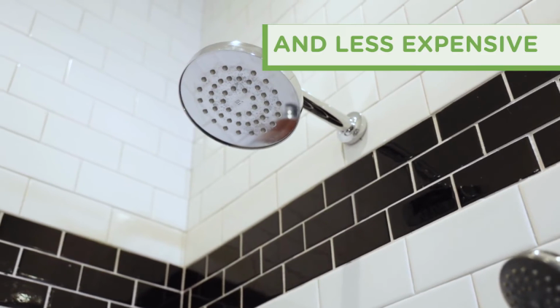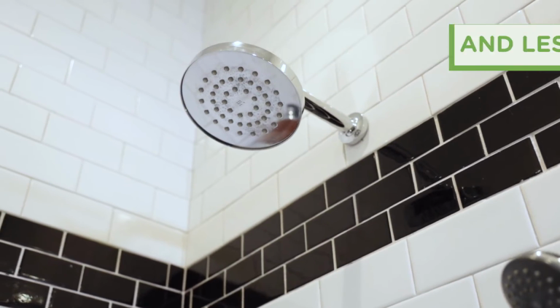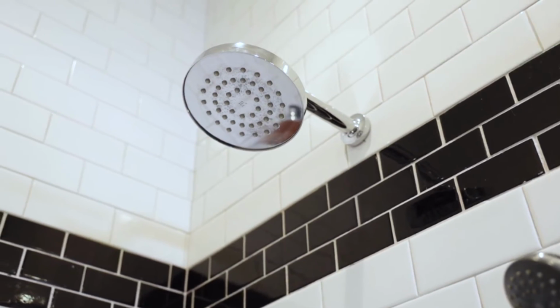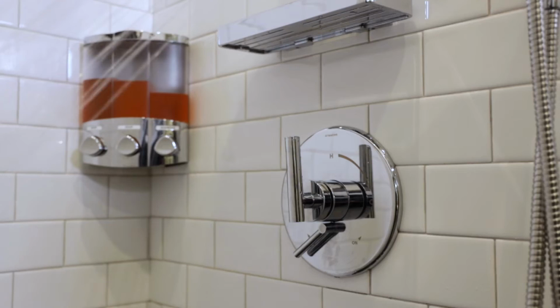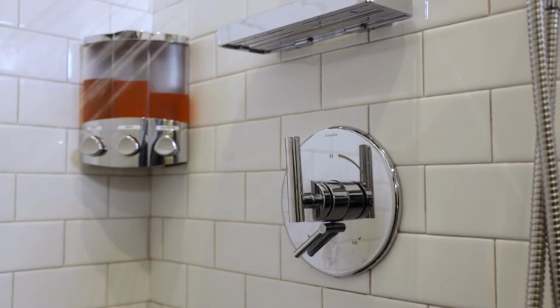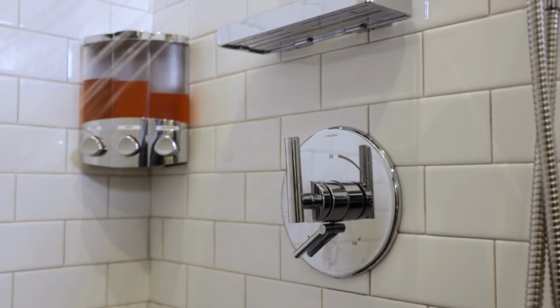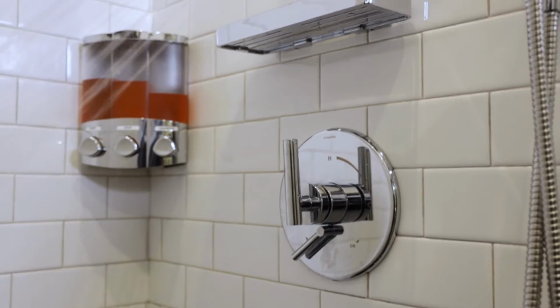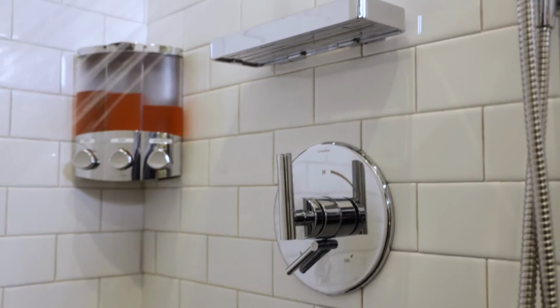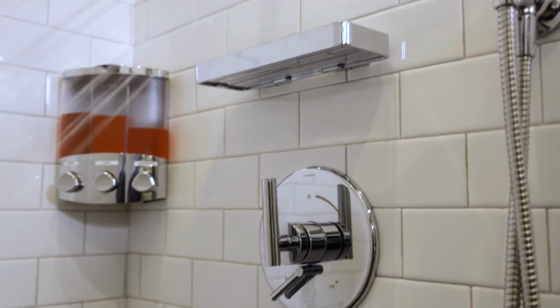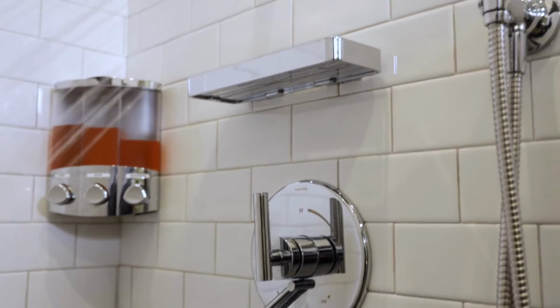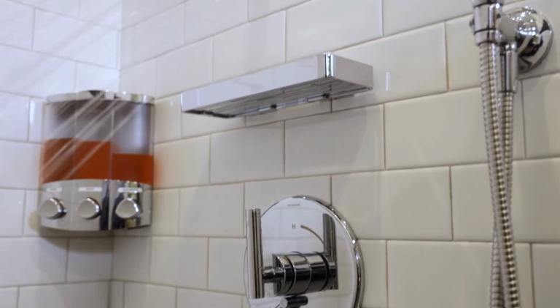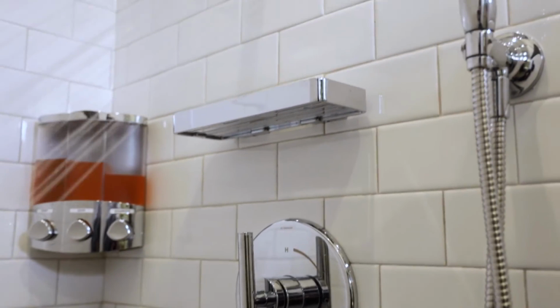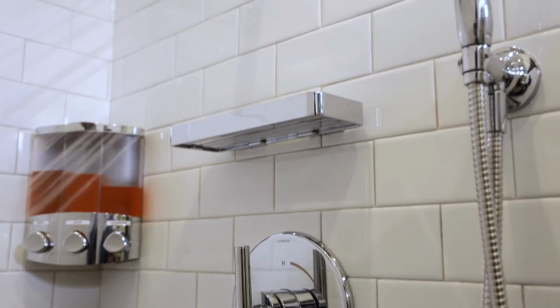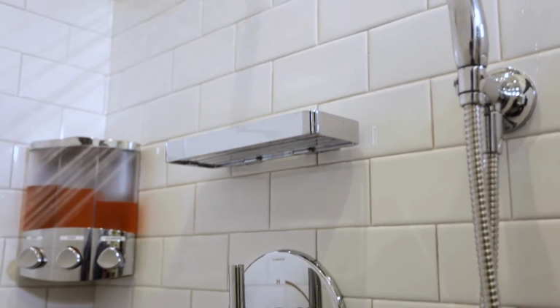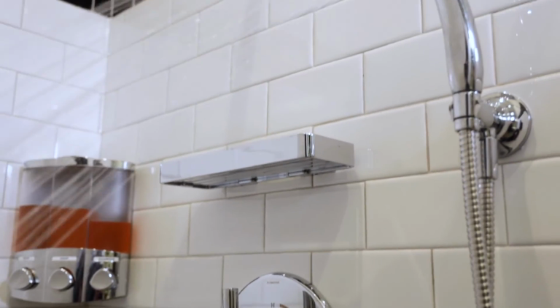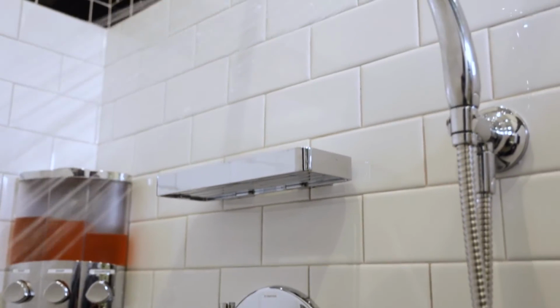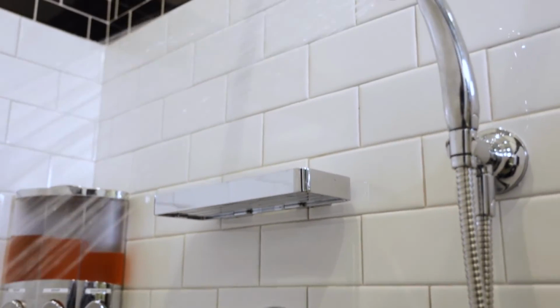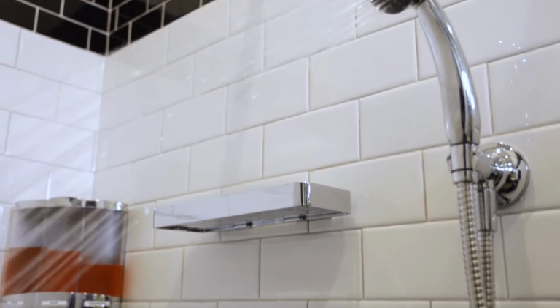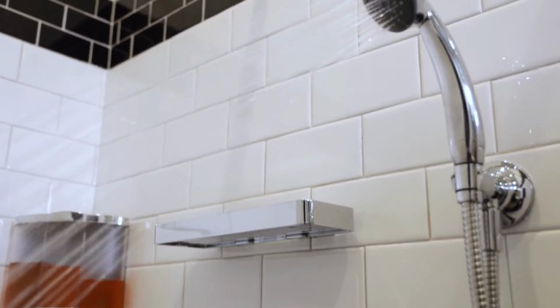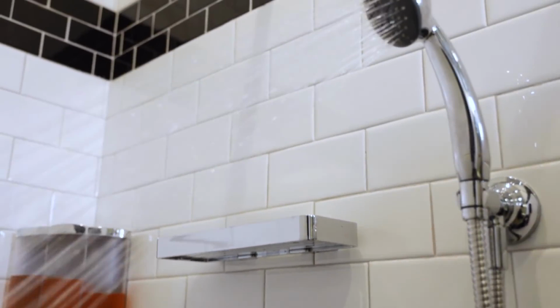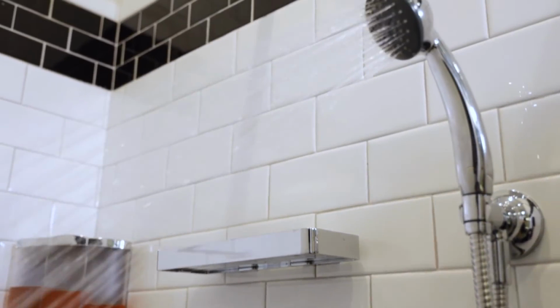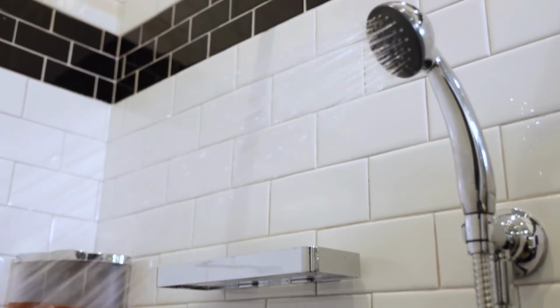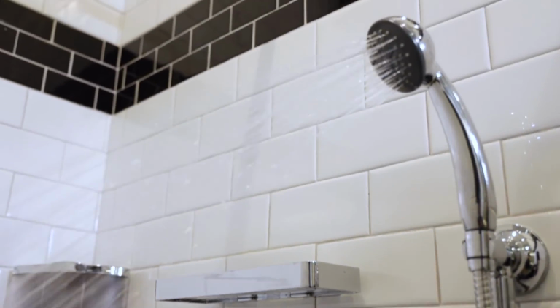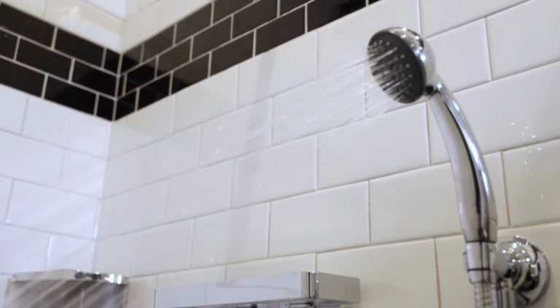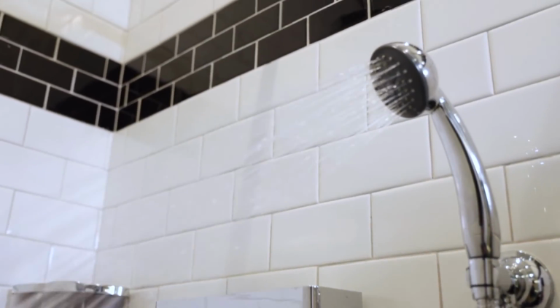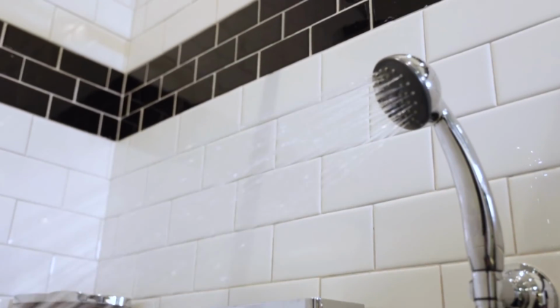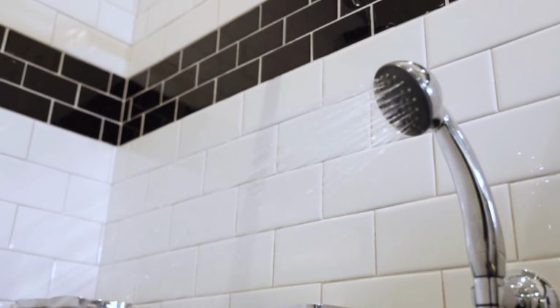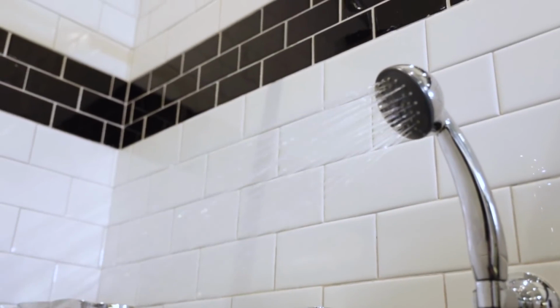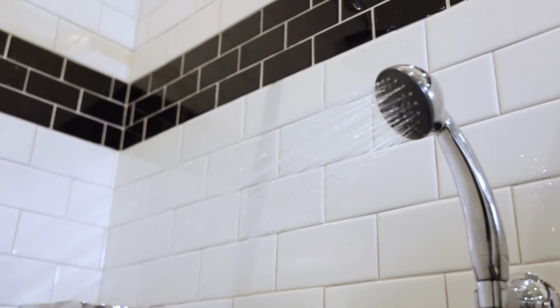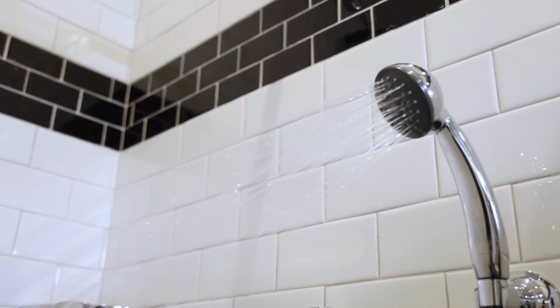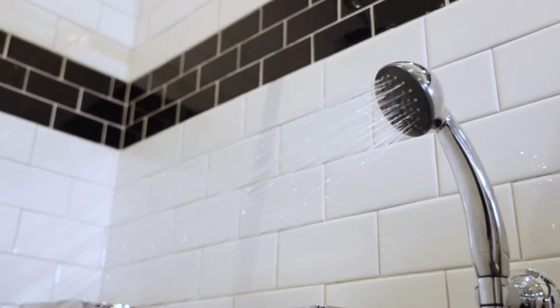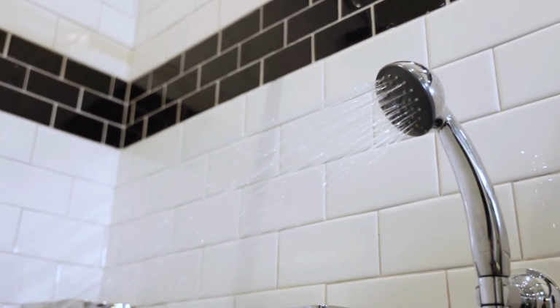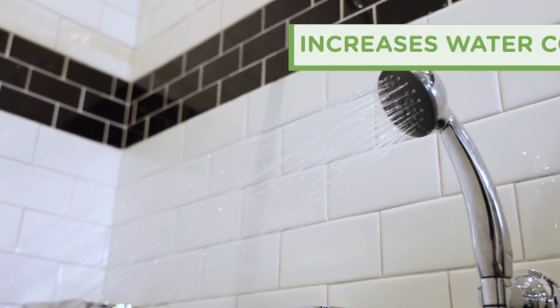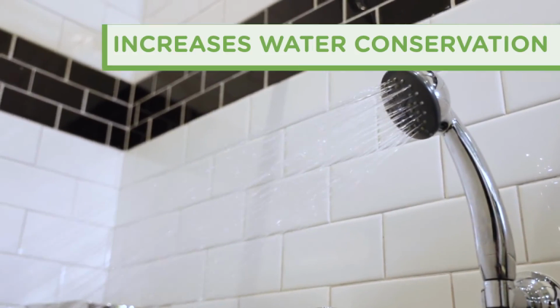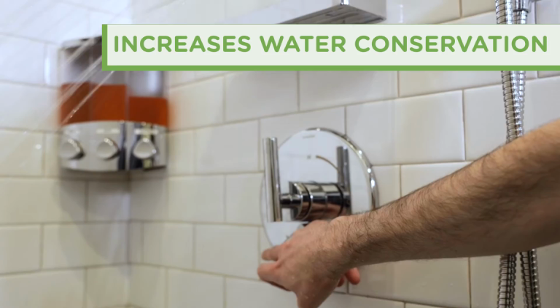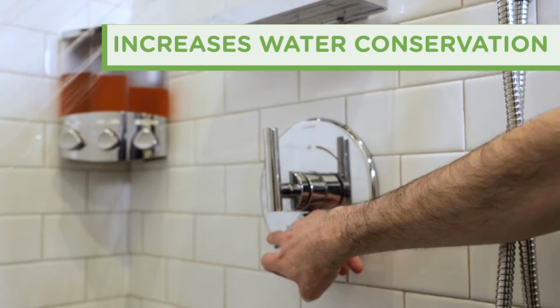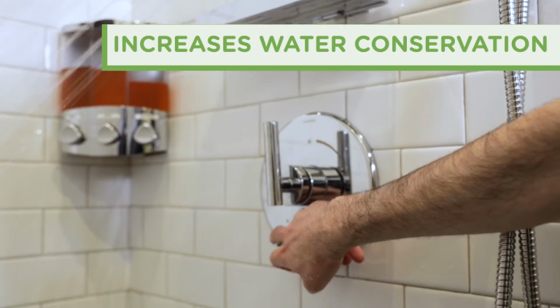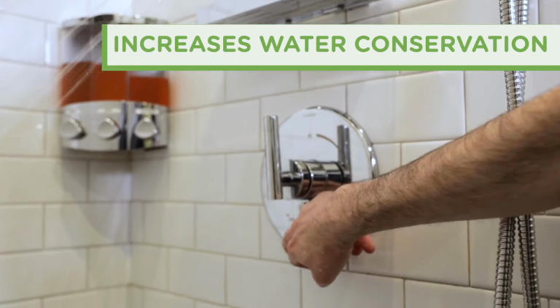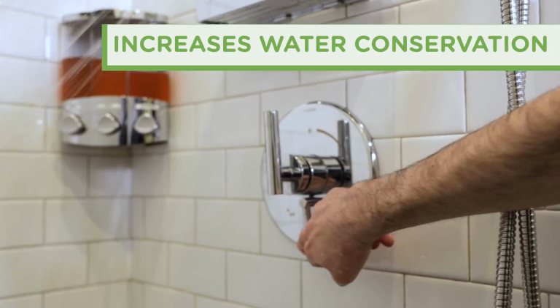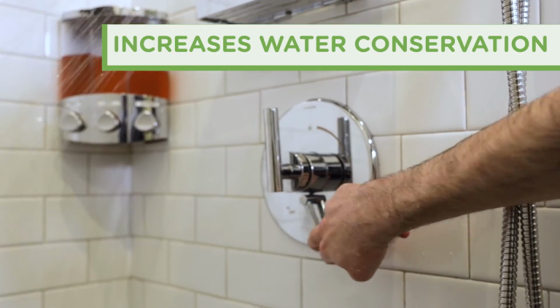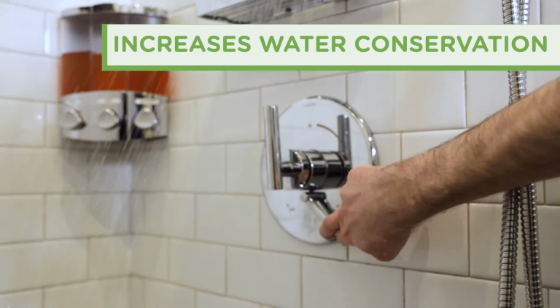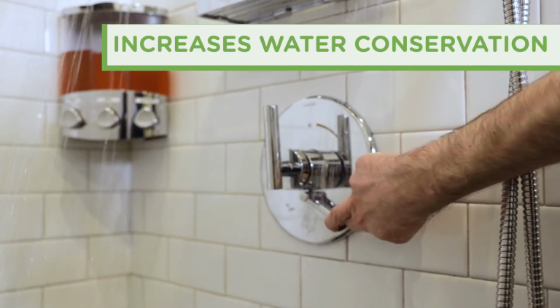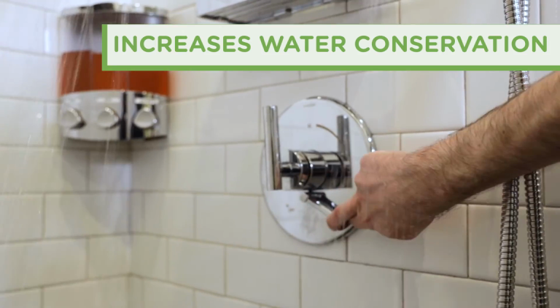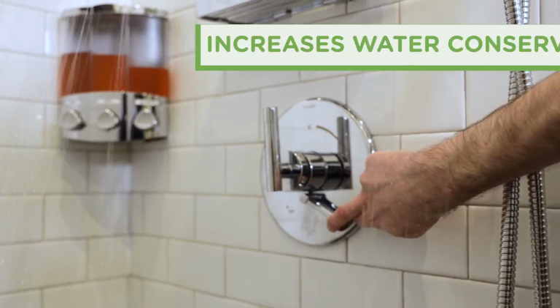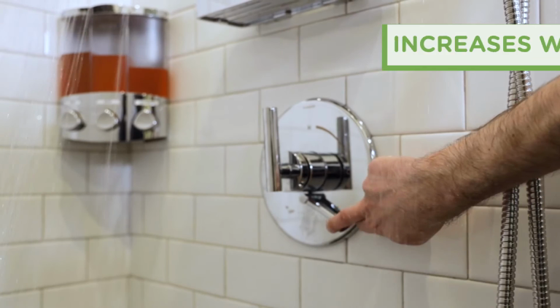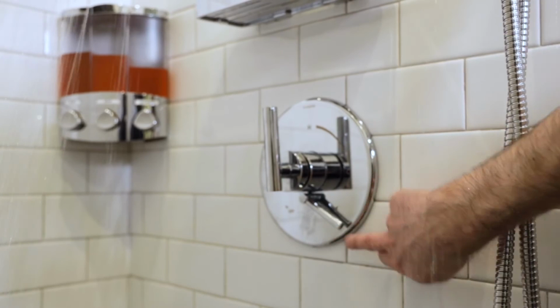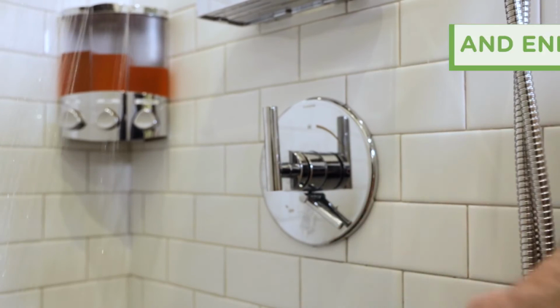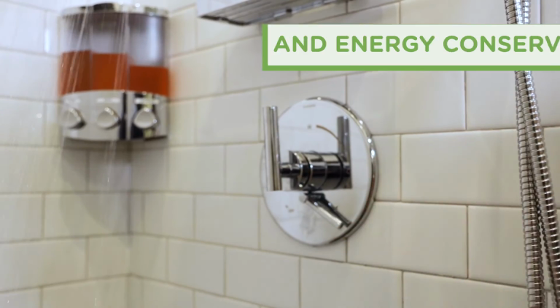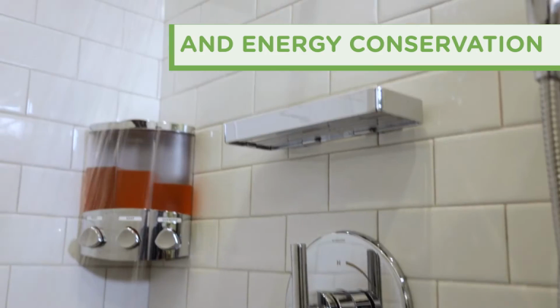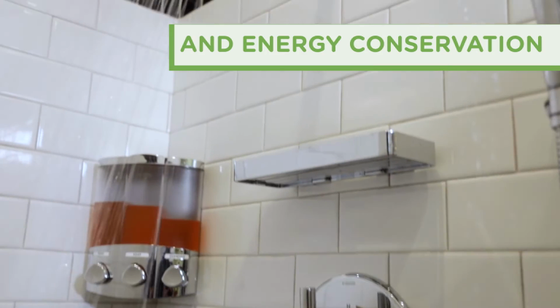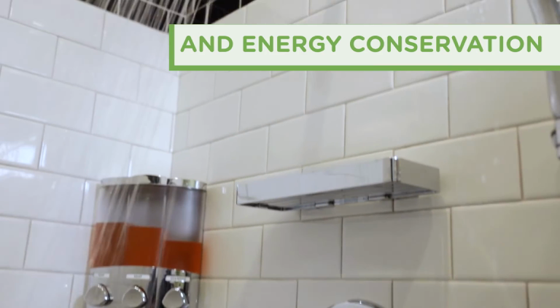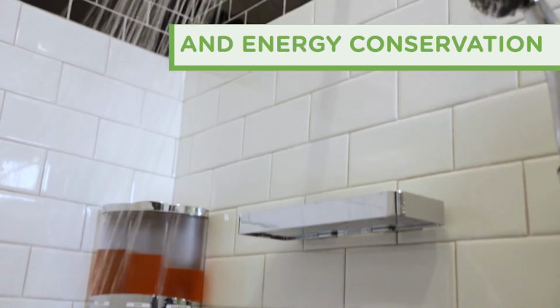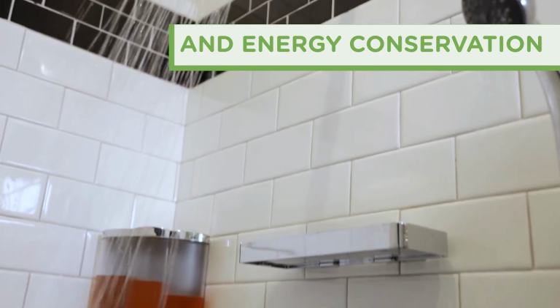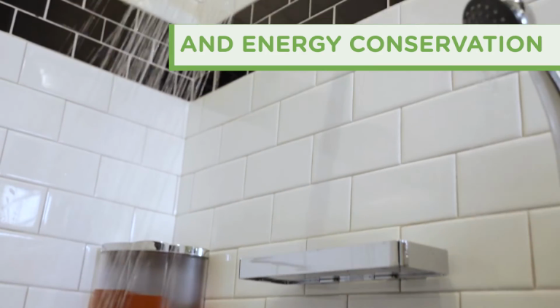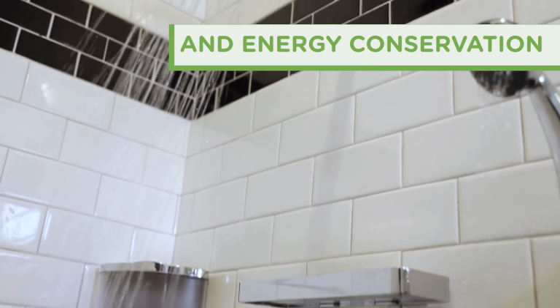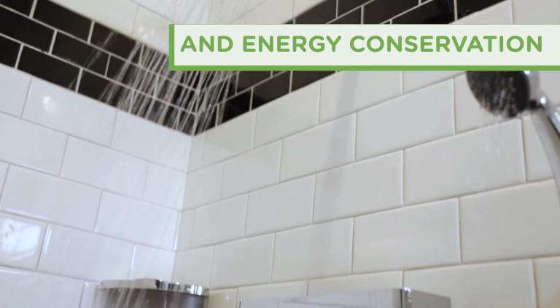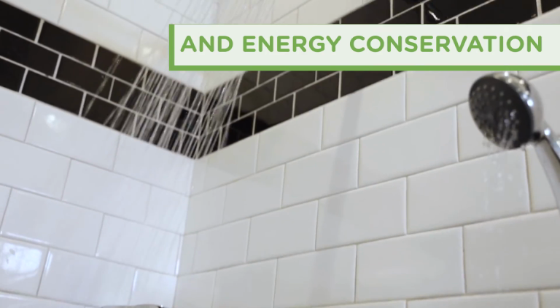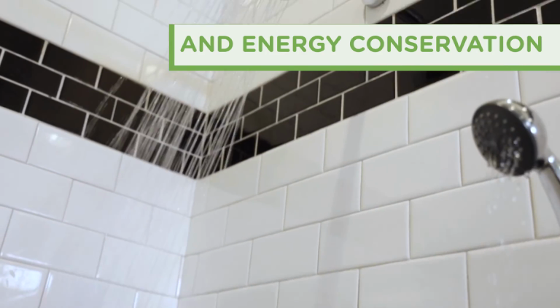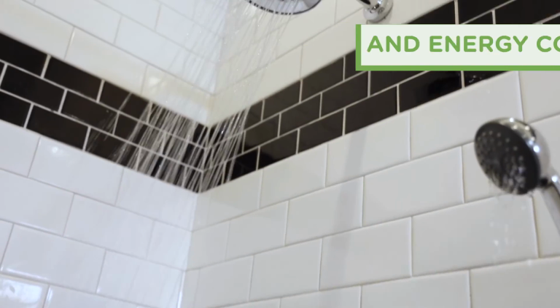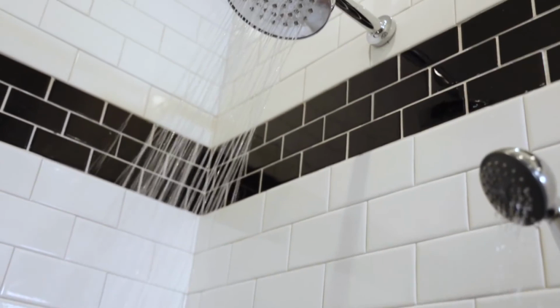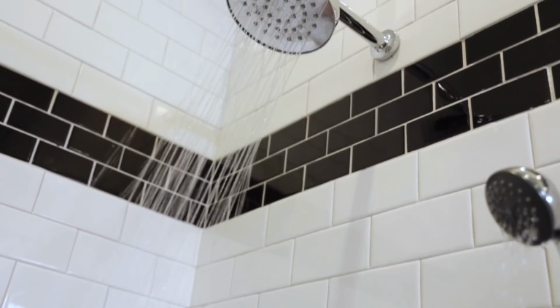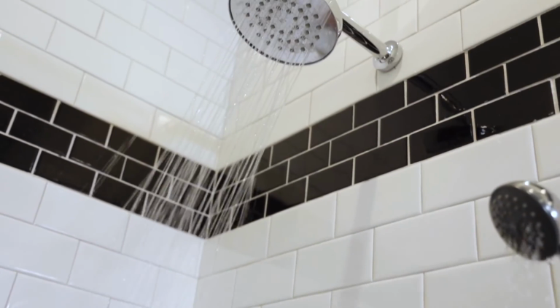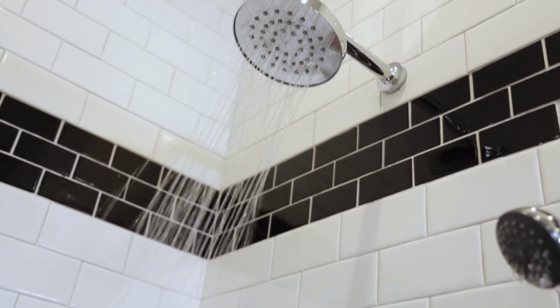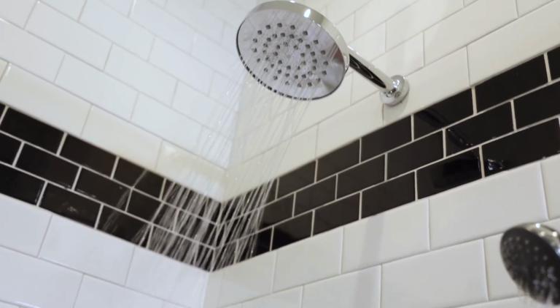And now, with the addition of the new non-shared diverter, Versaflex increases water and energy conservation as well.